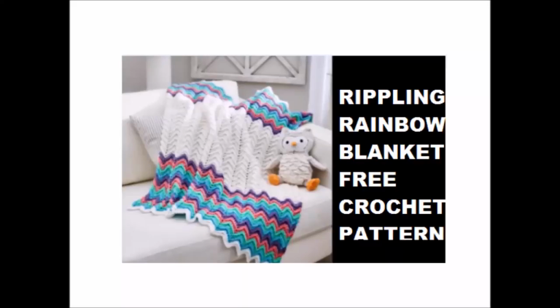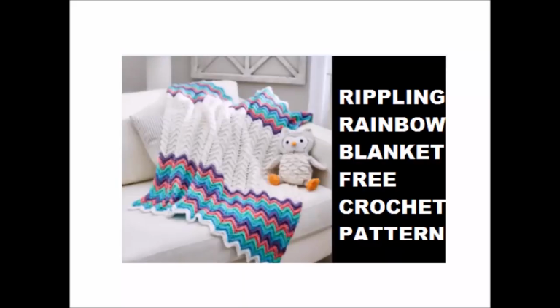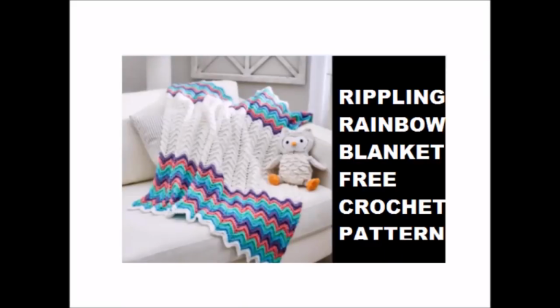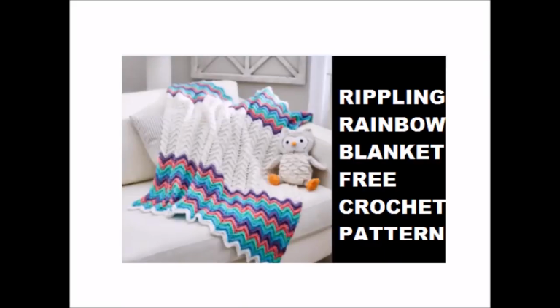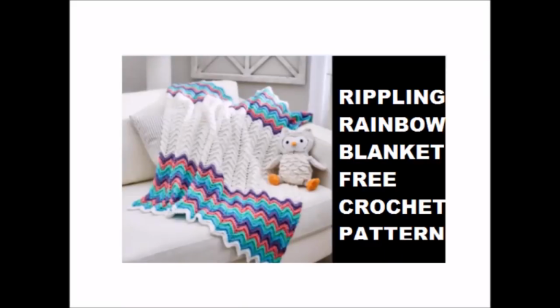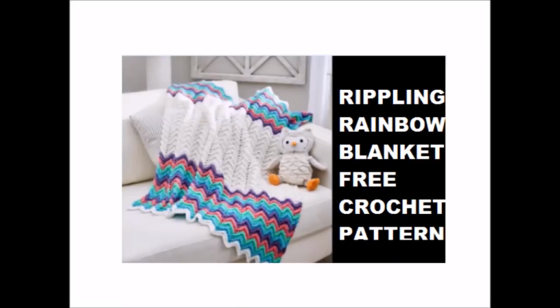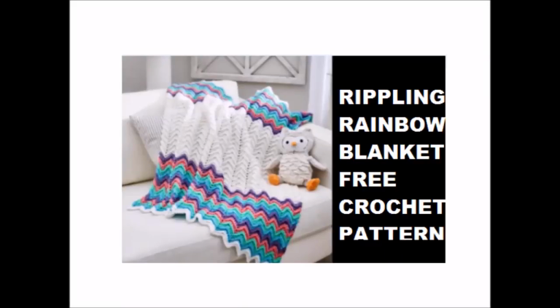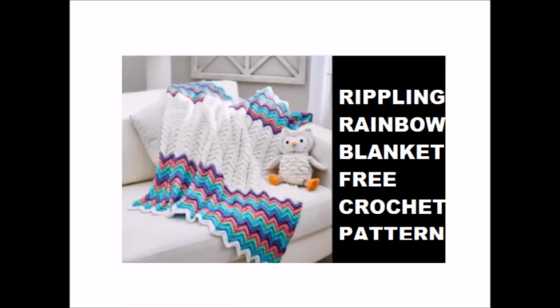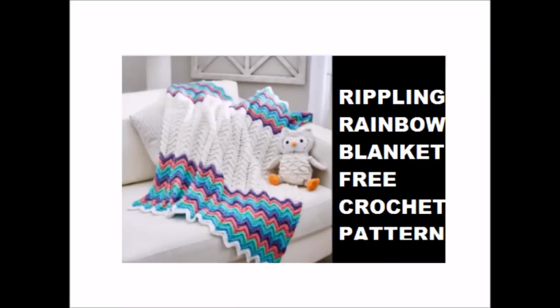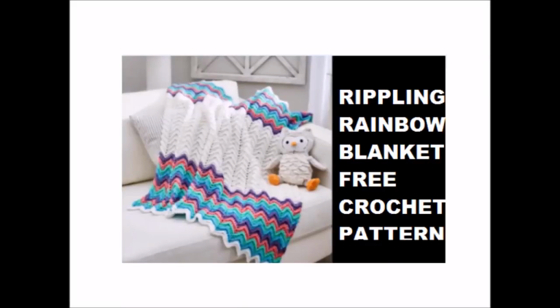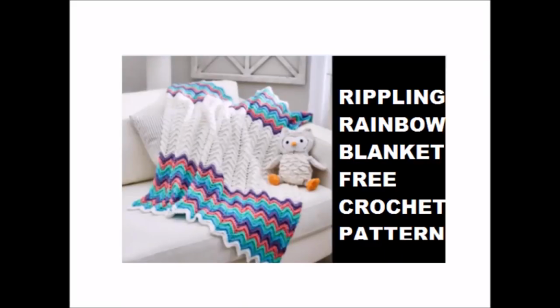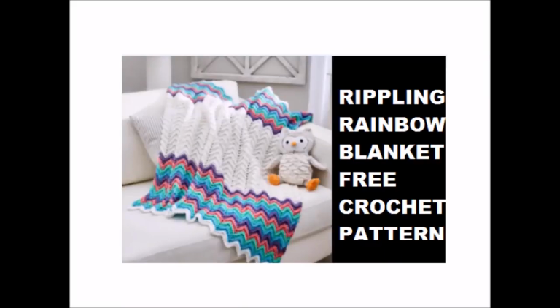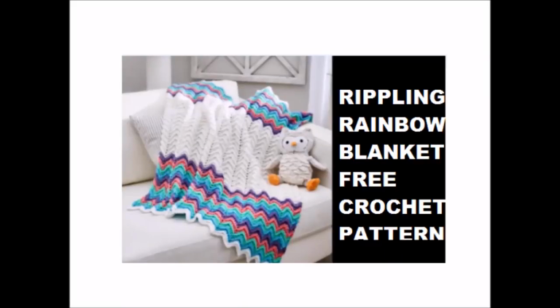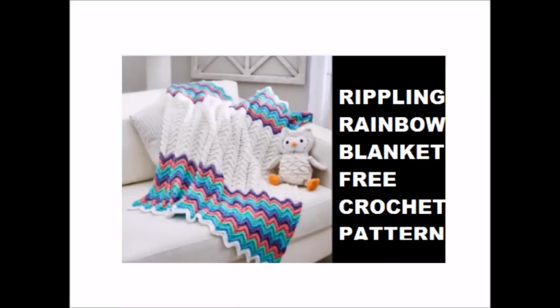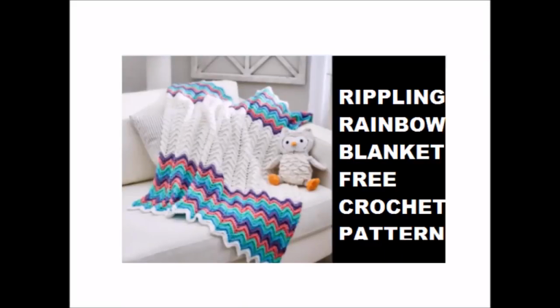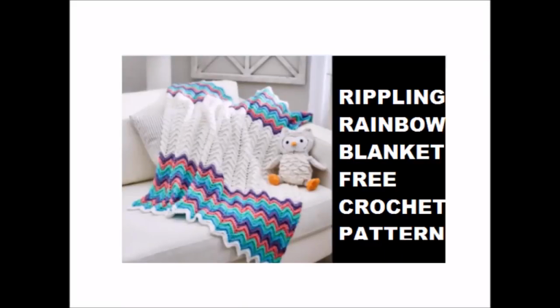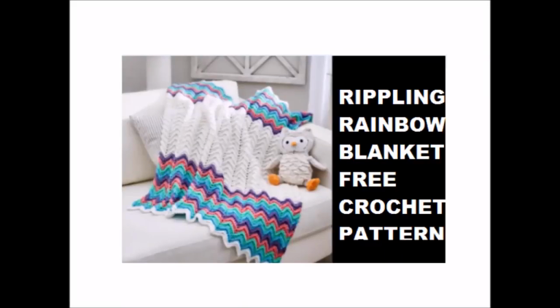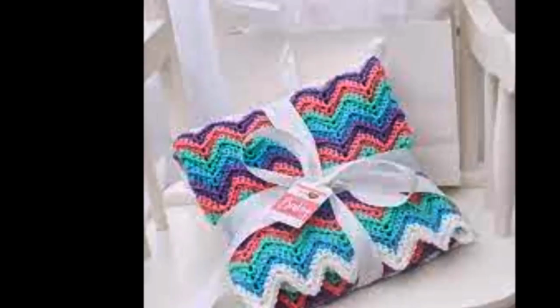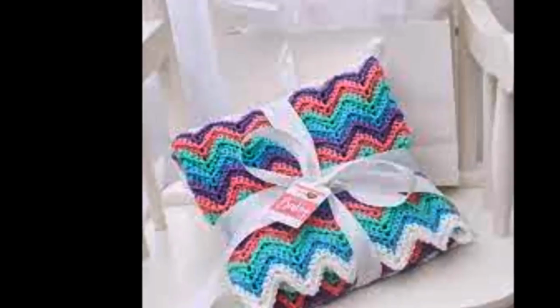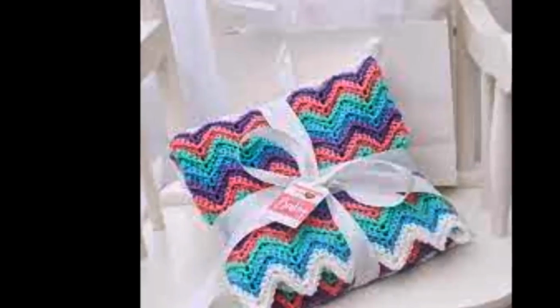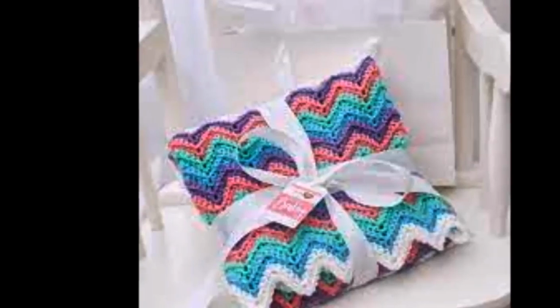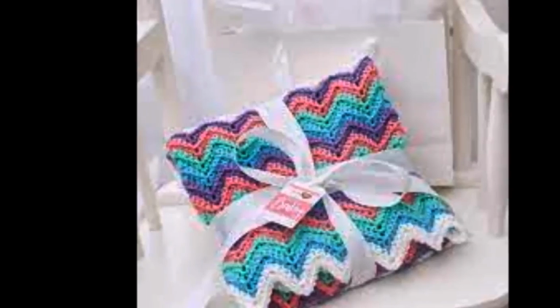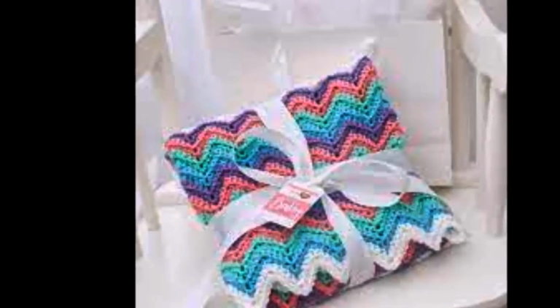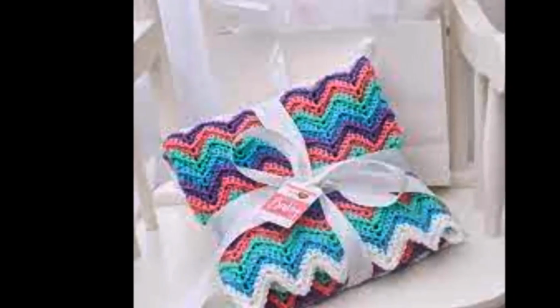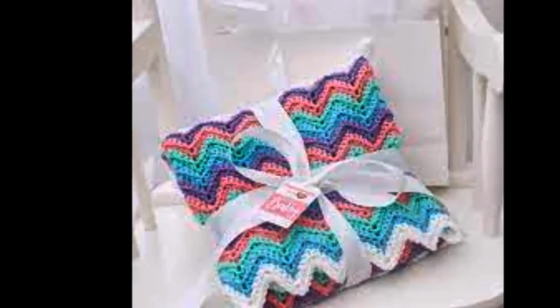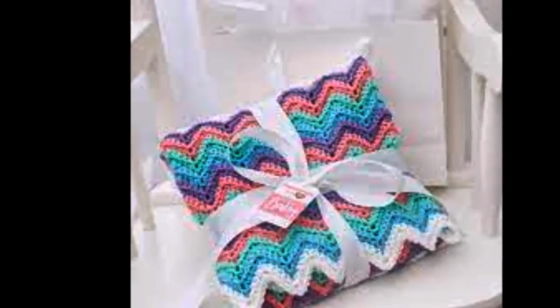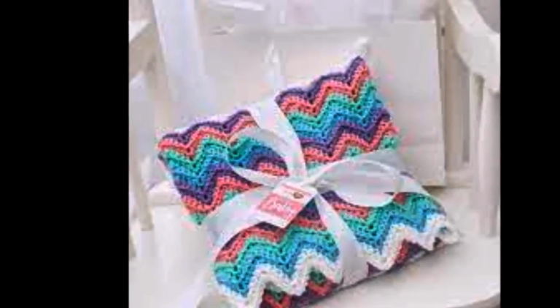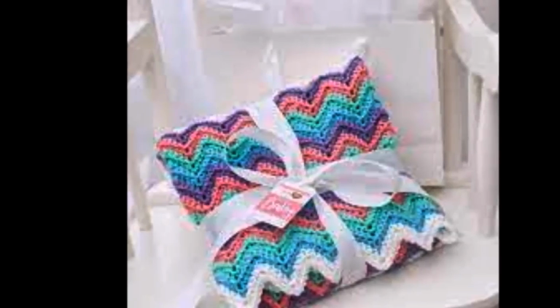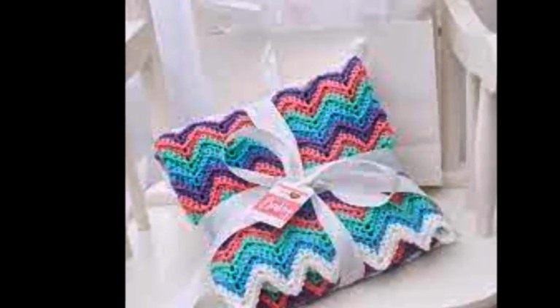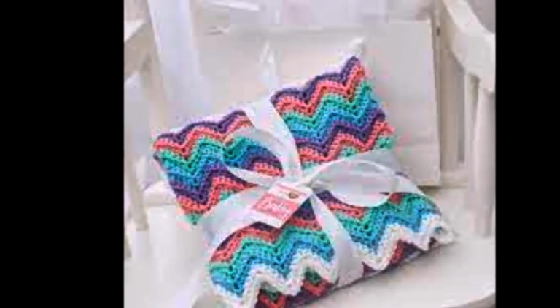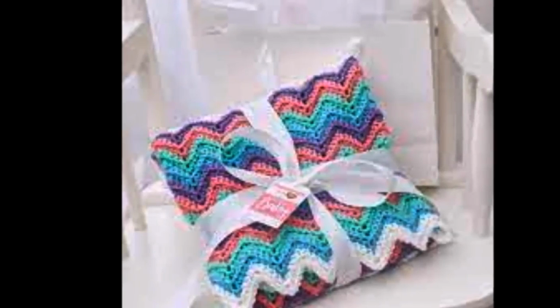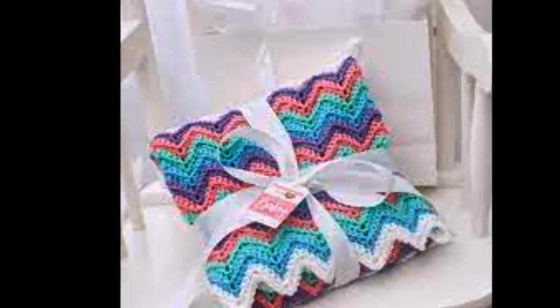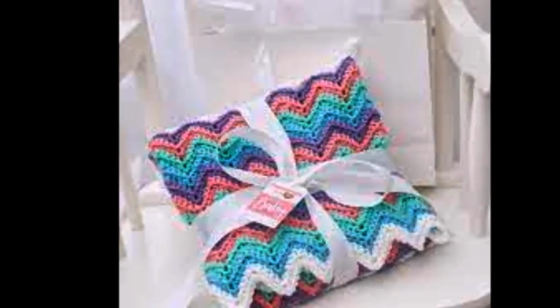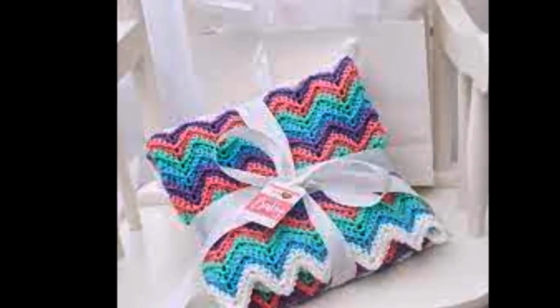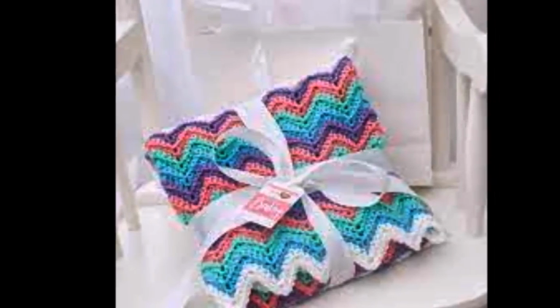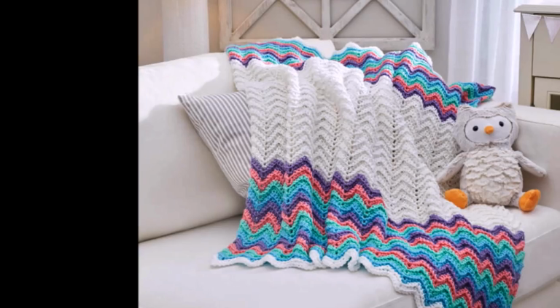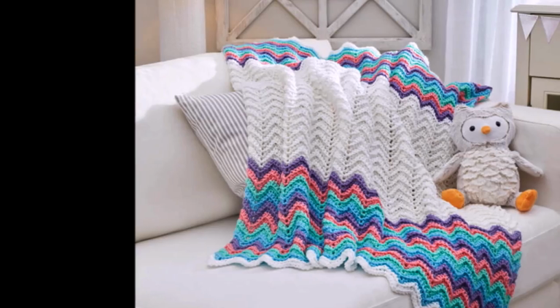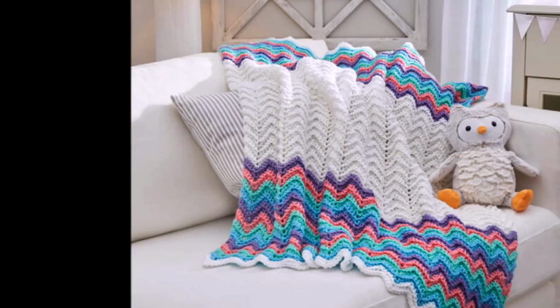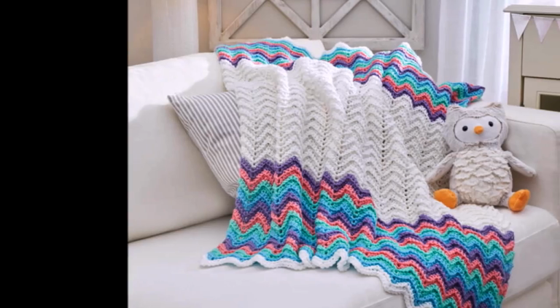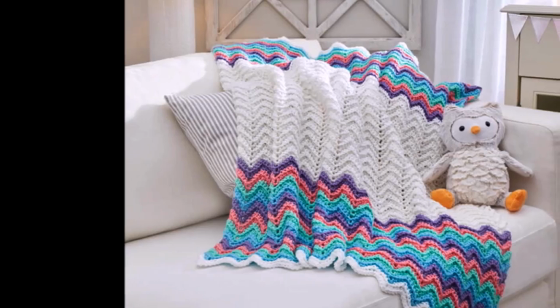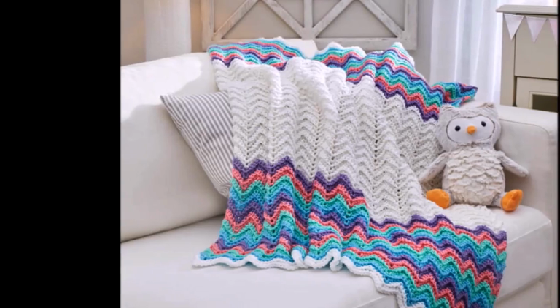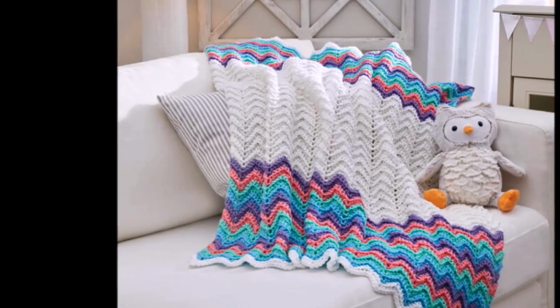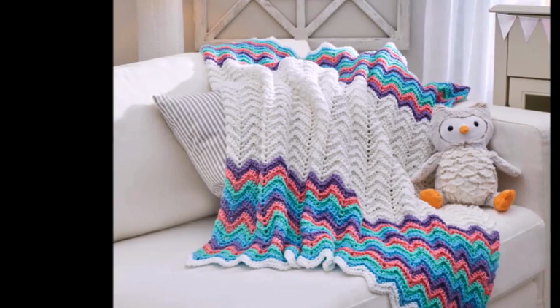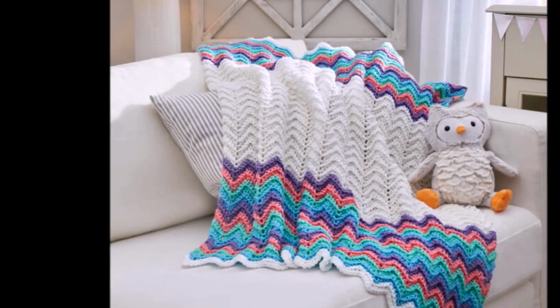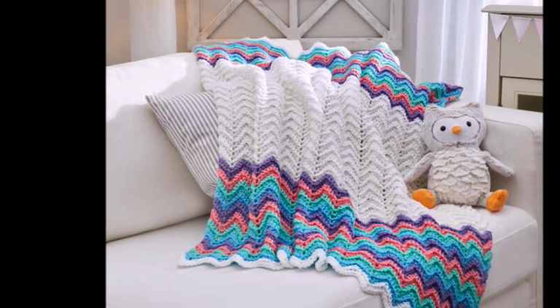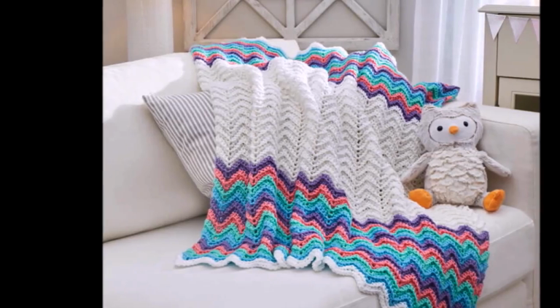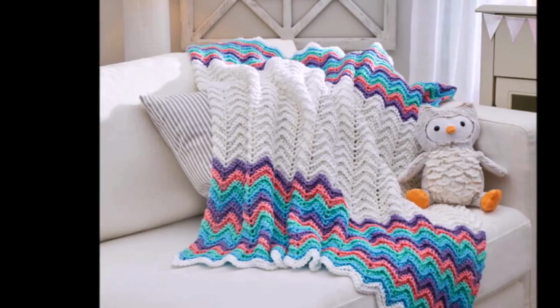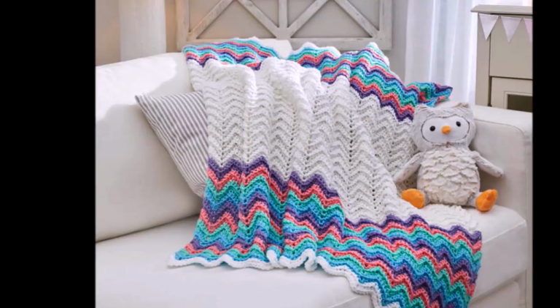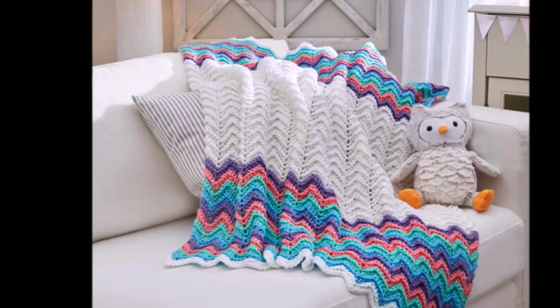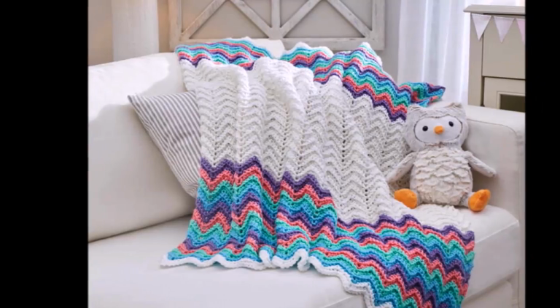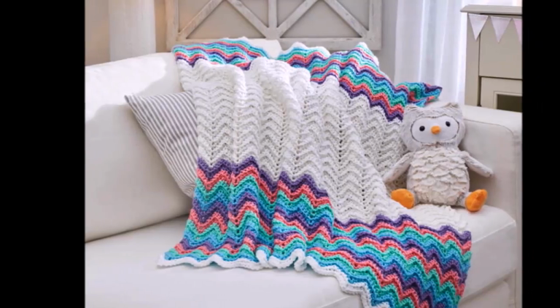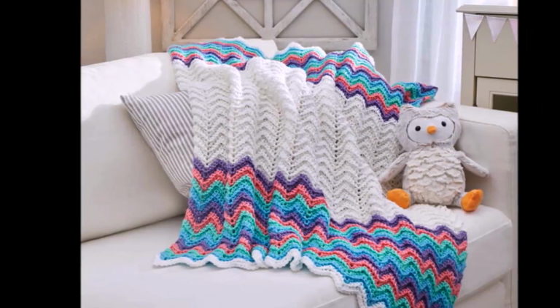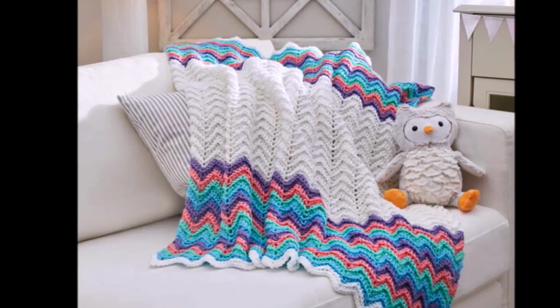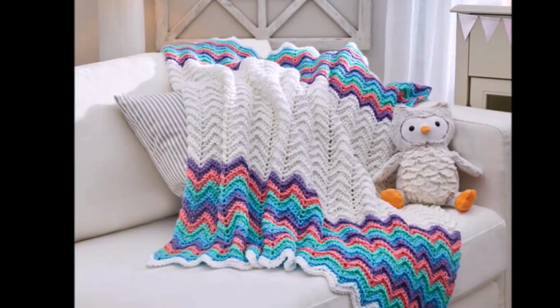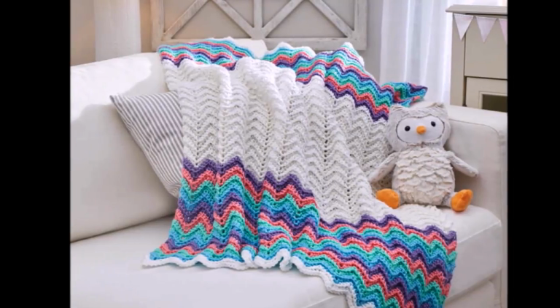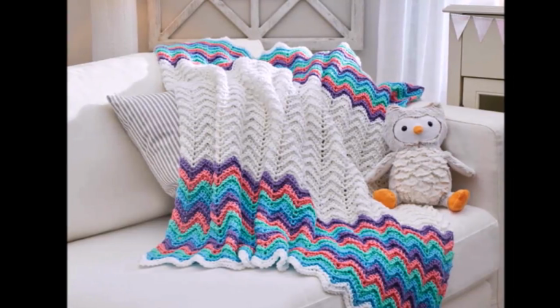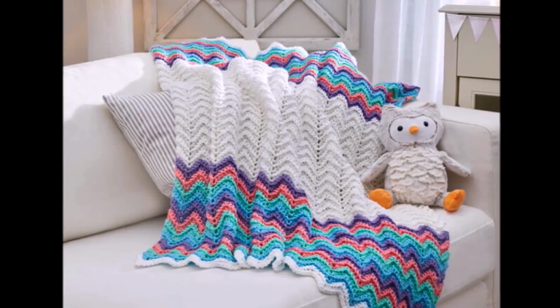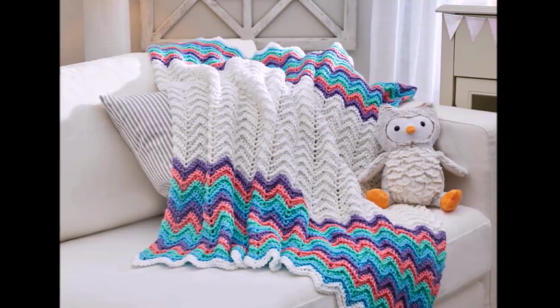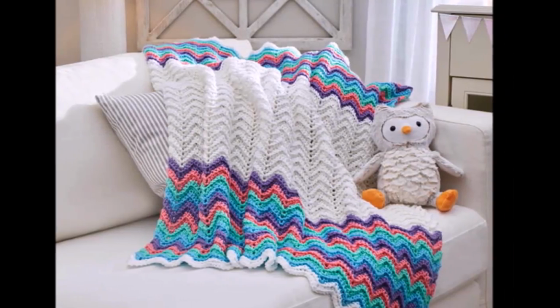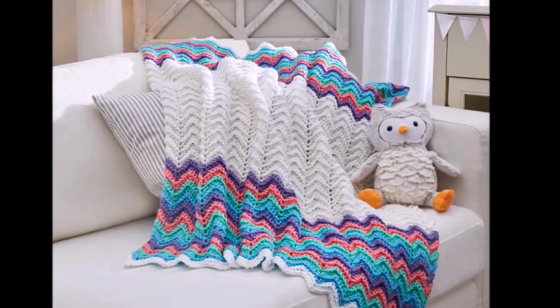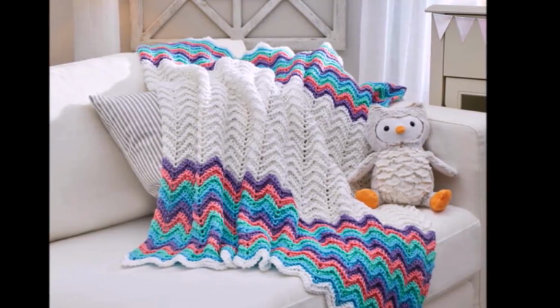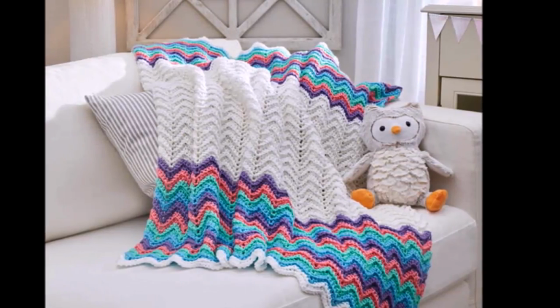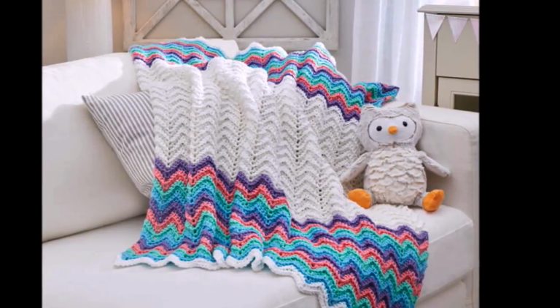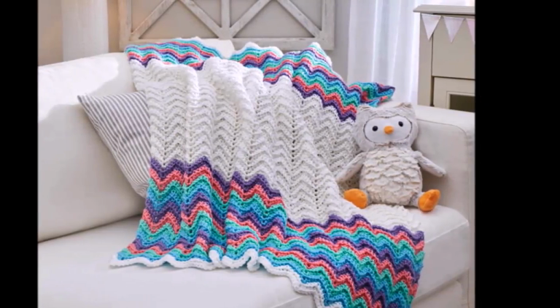Hi everyone, this is Emmy. Today I'm going to do a demo on how to work this rippling rainbow blanket. So let's get started.